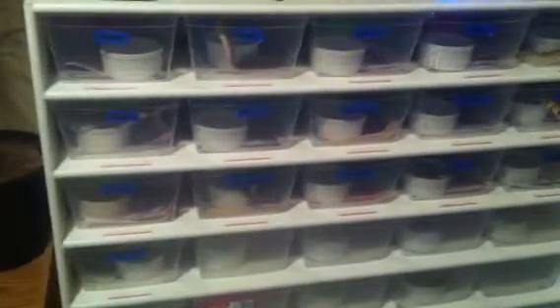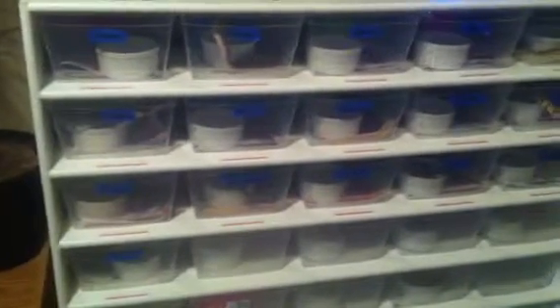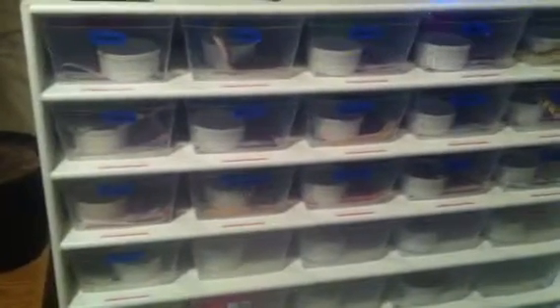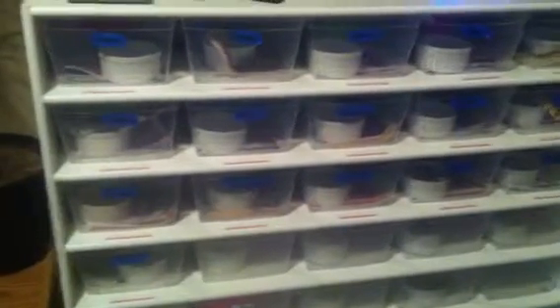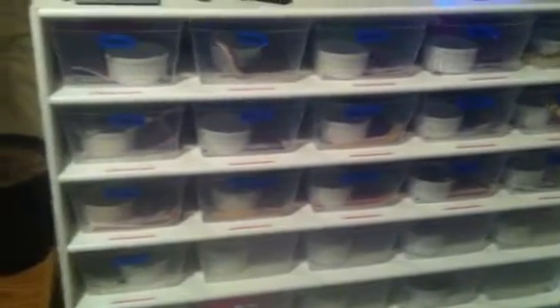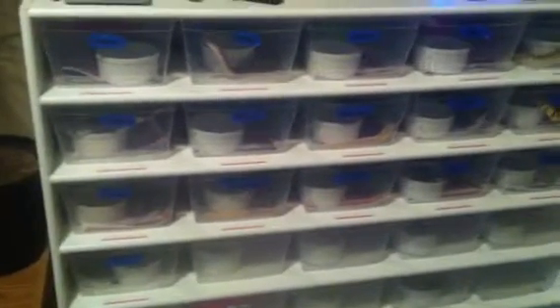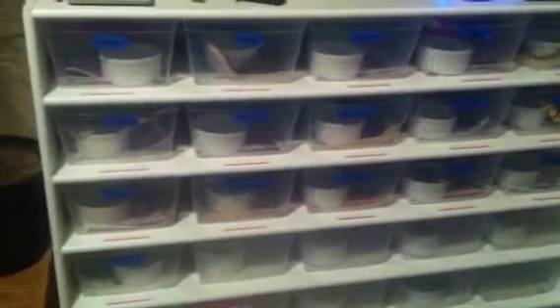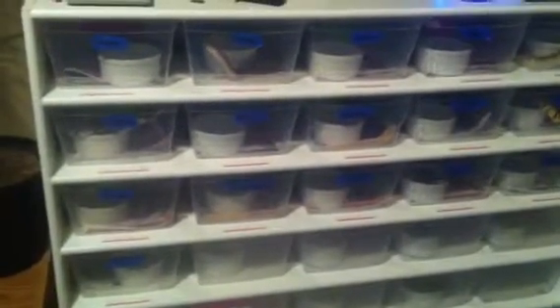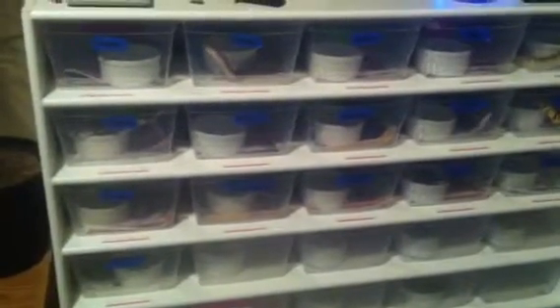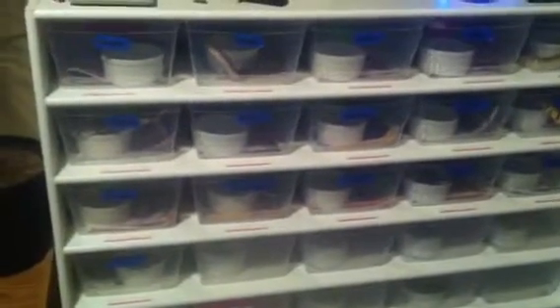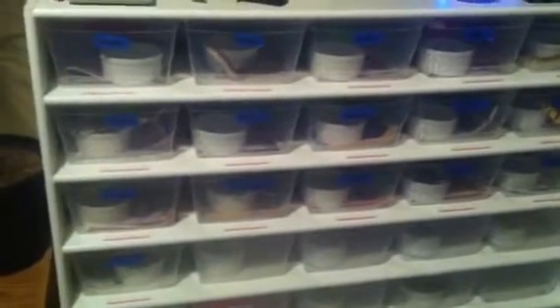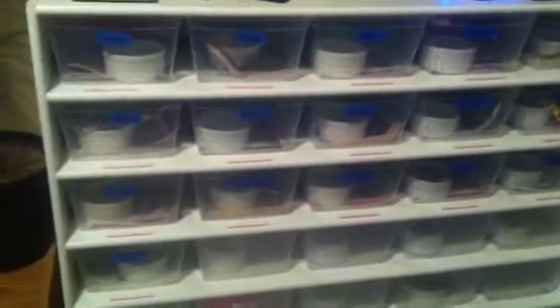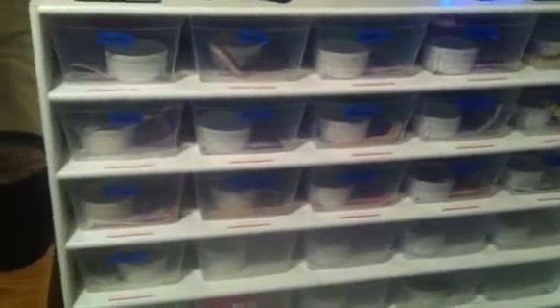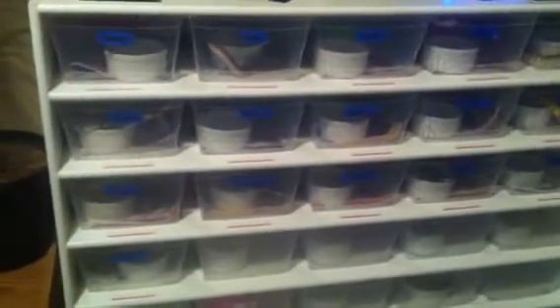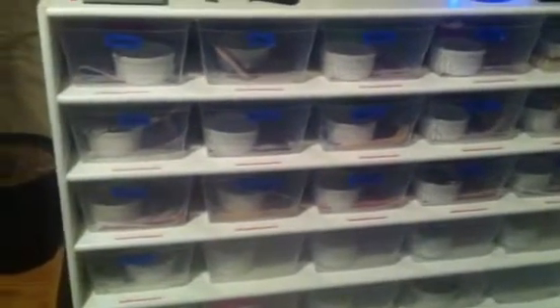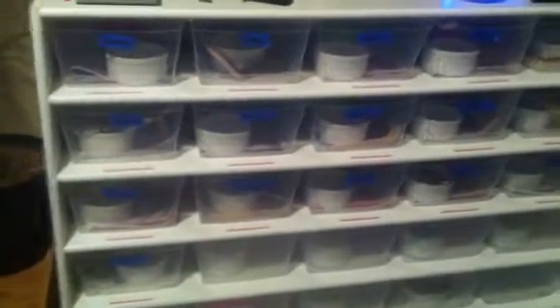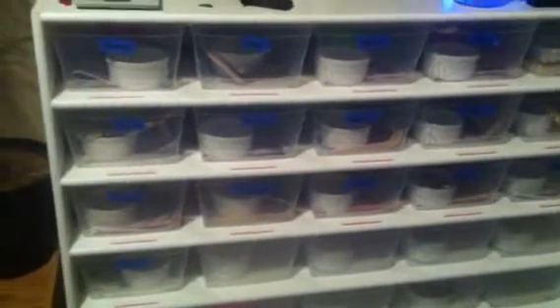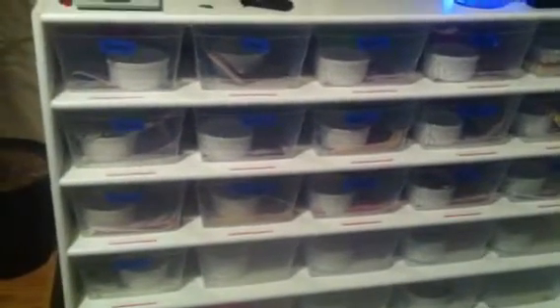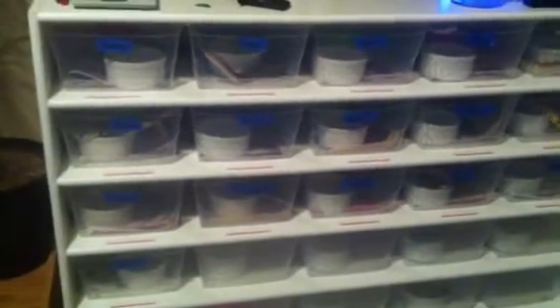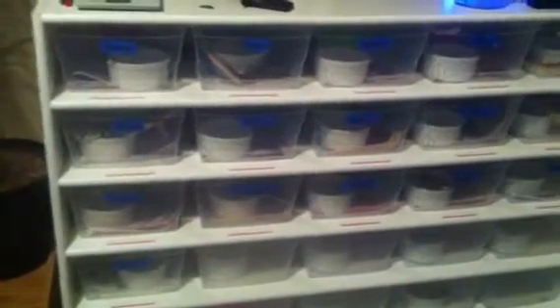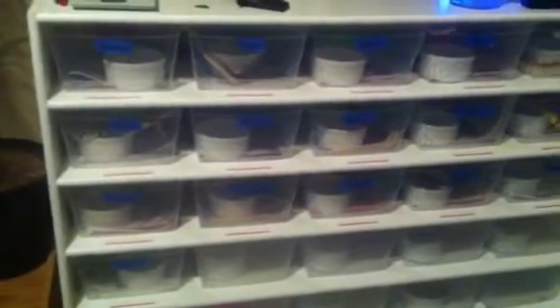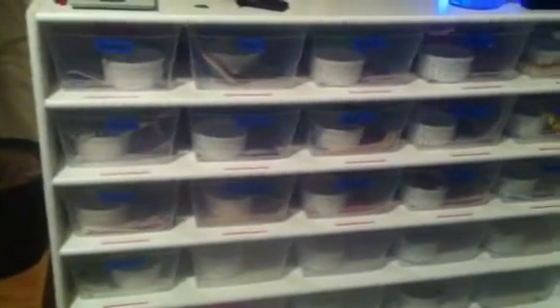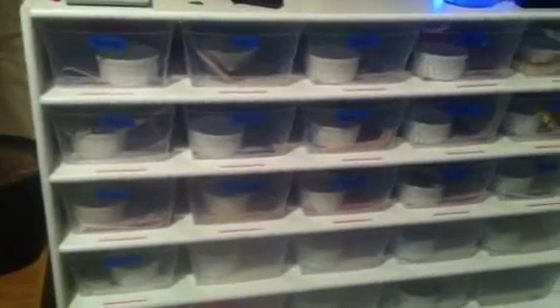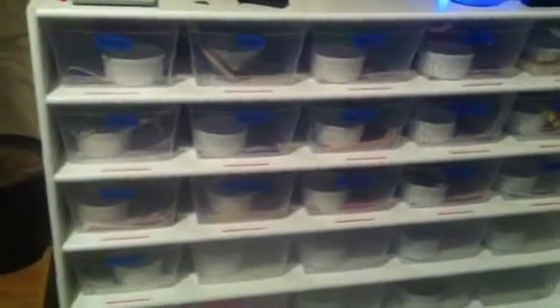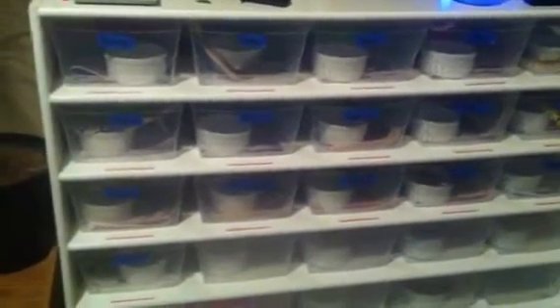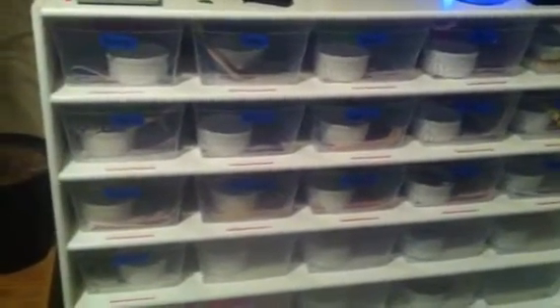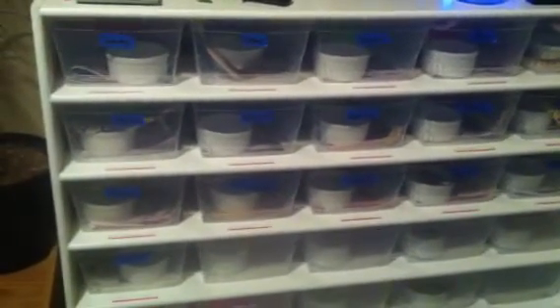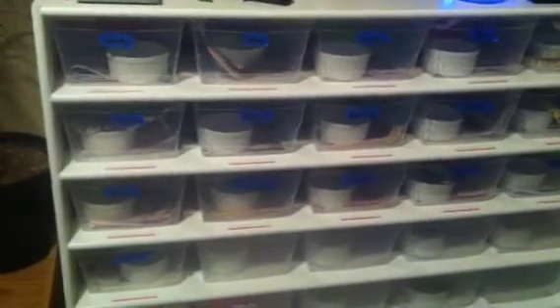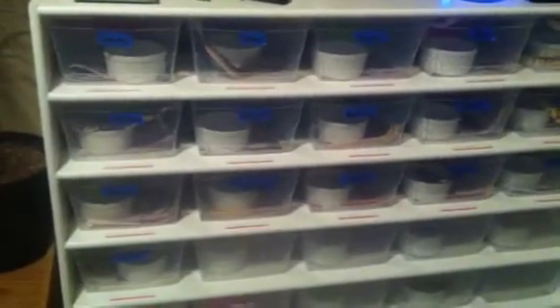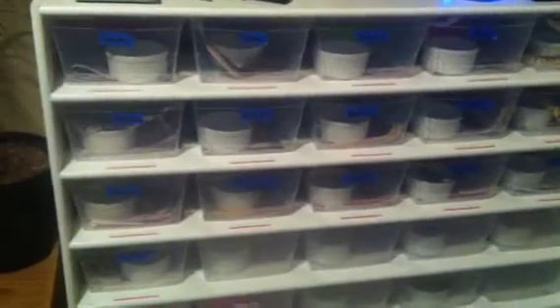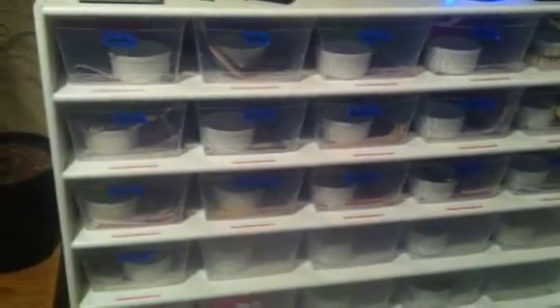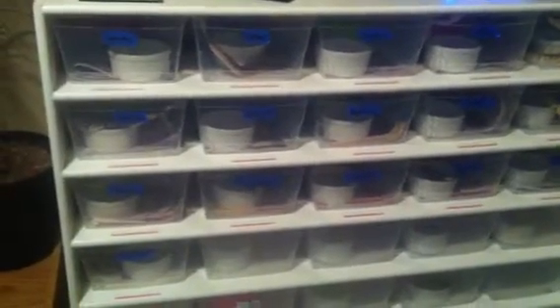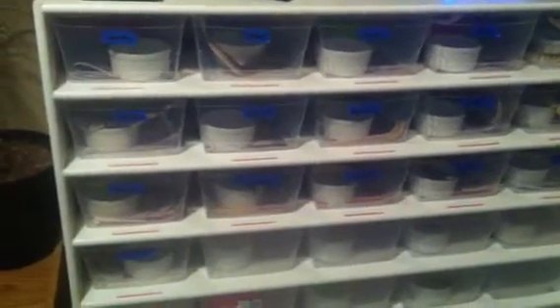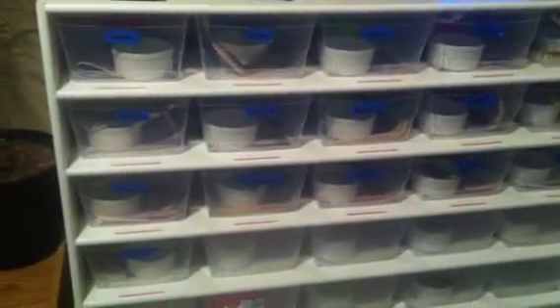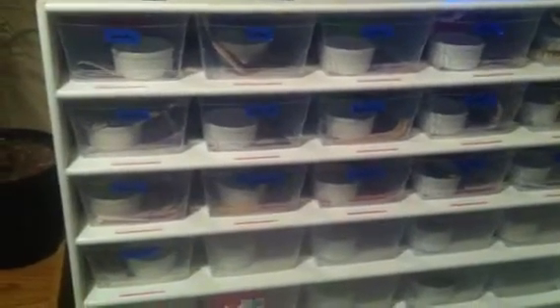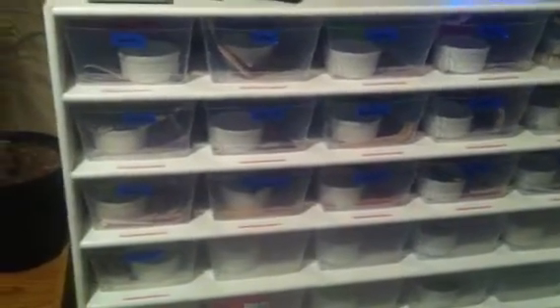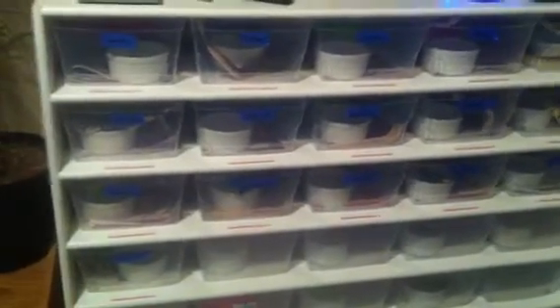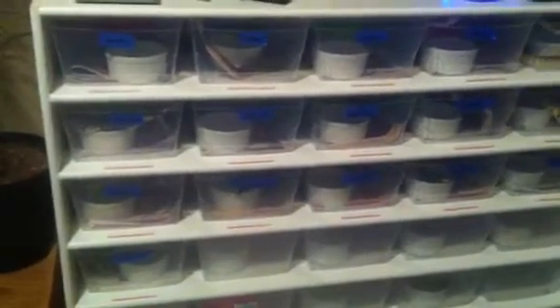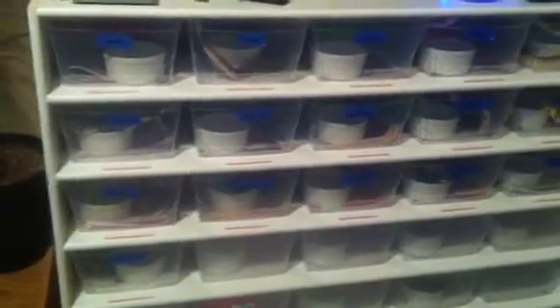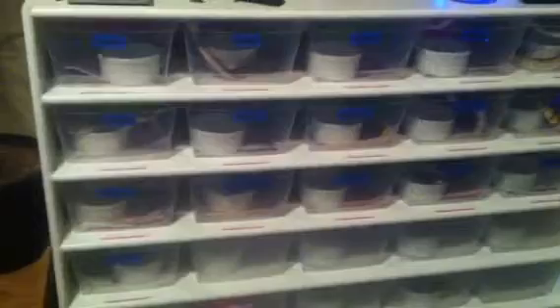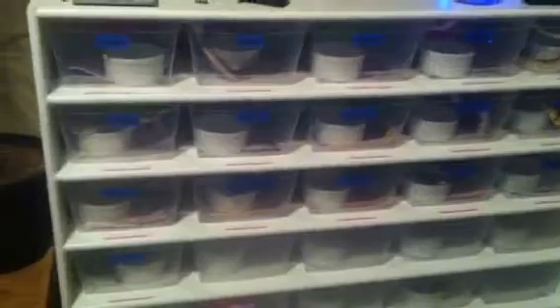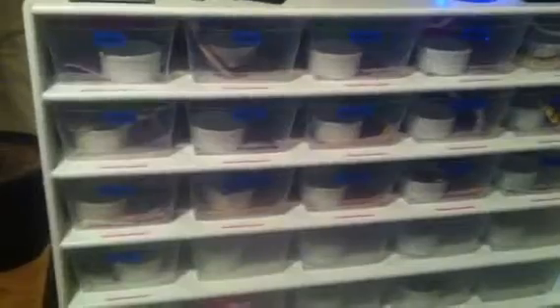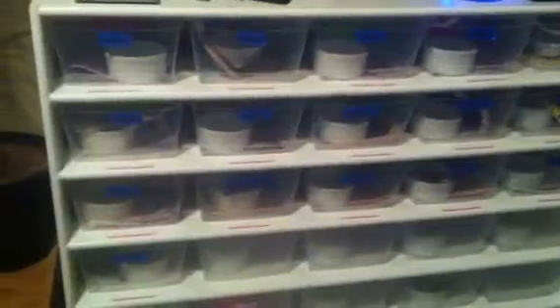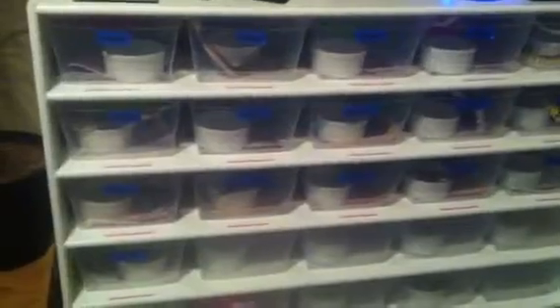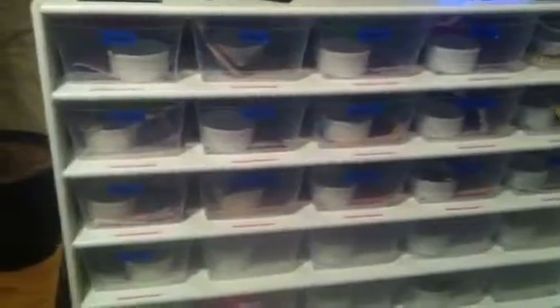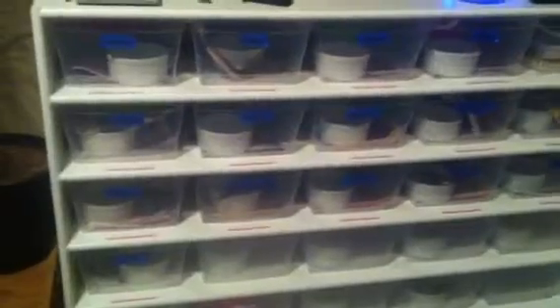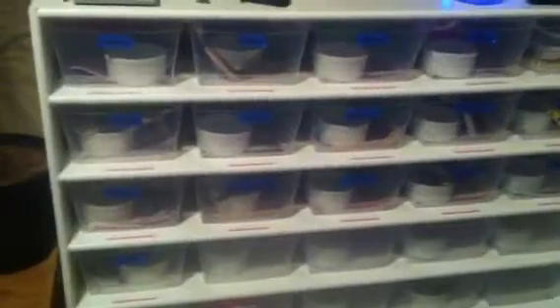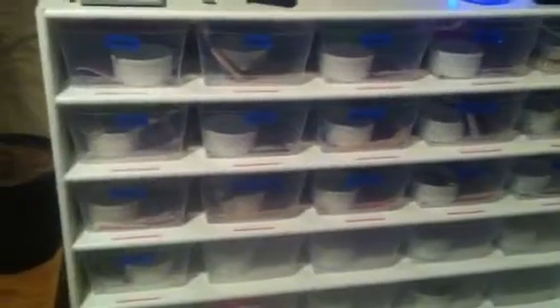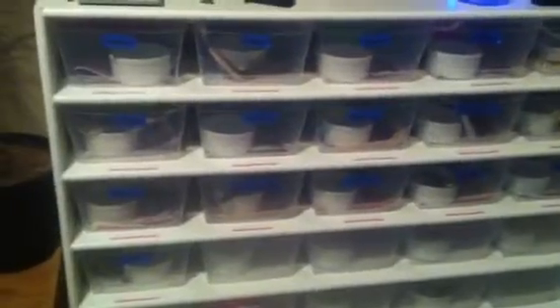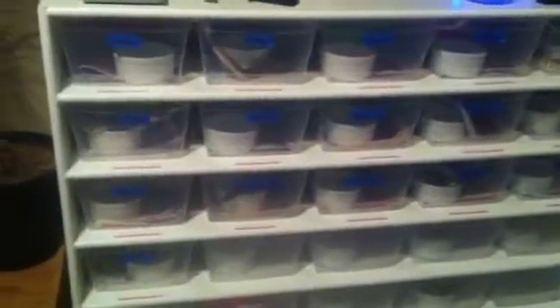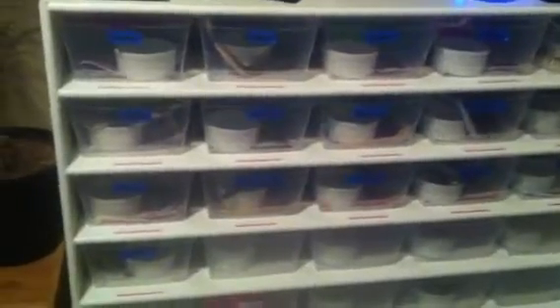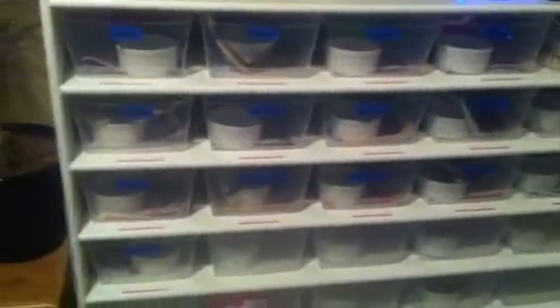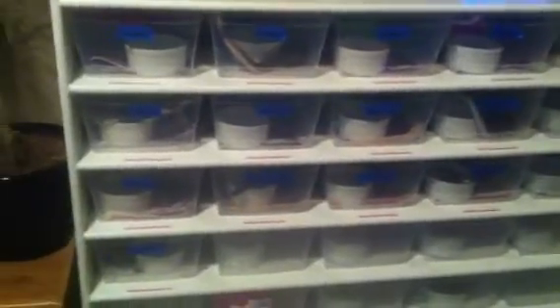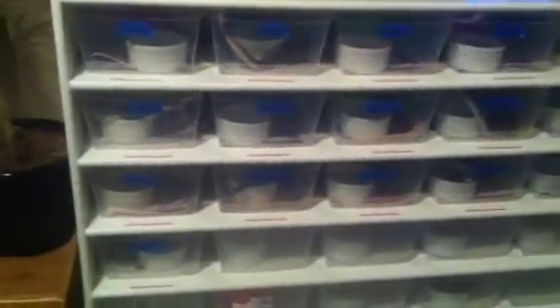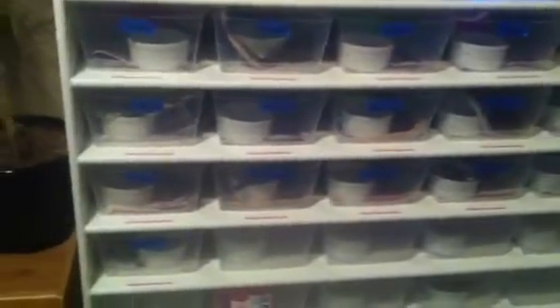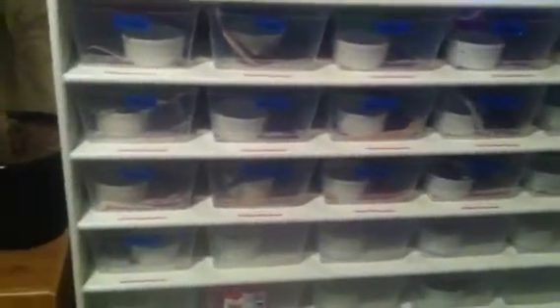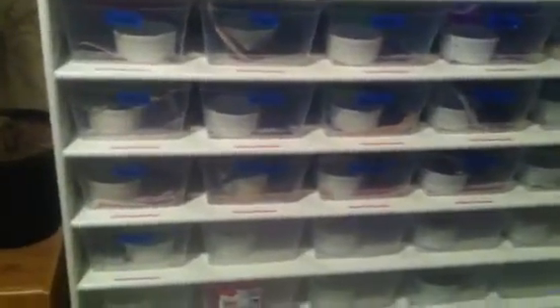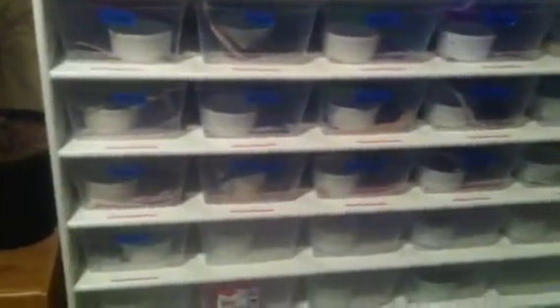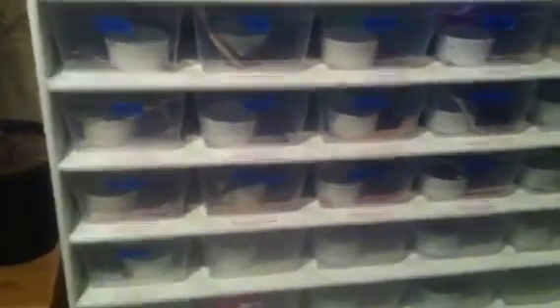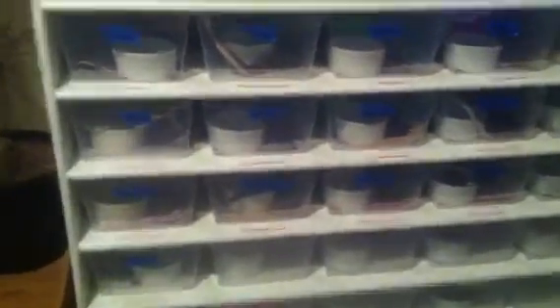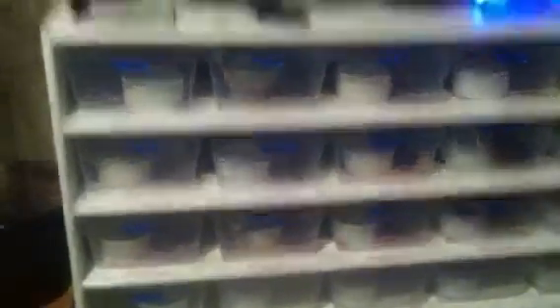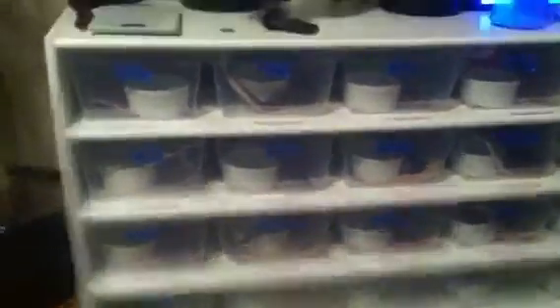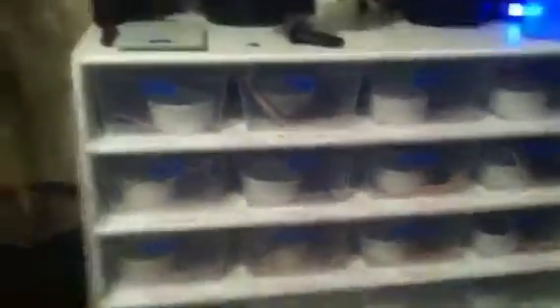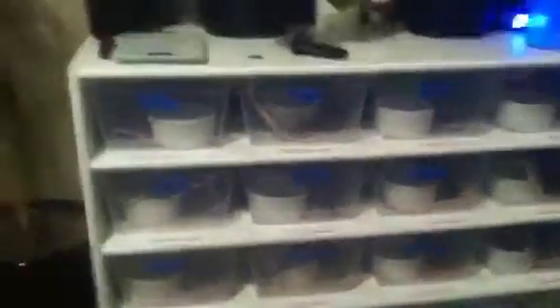Hey guys, I thought I'd make an update video of my ball pythons and other snakes.